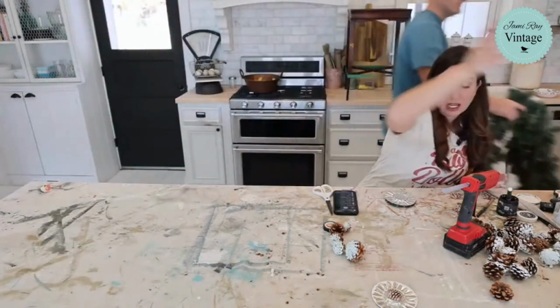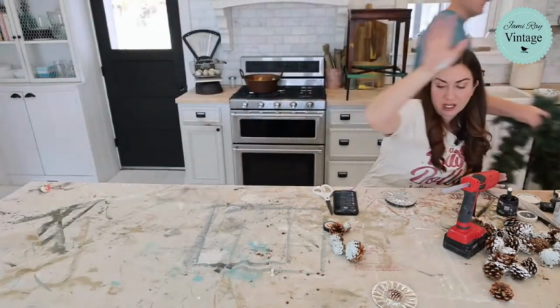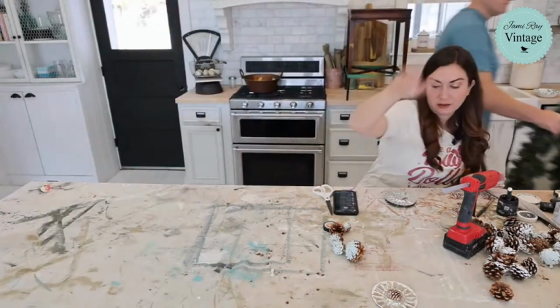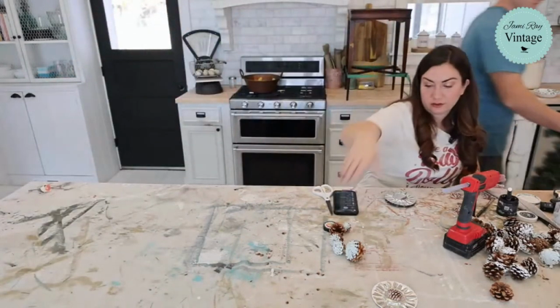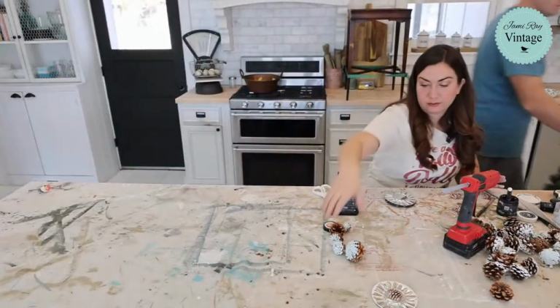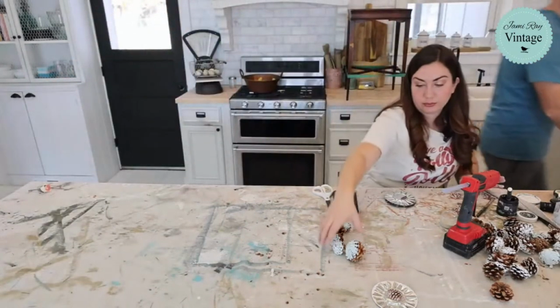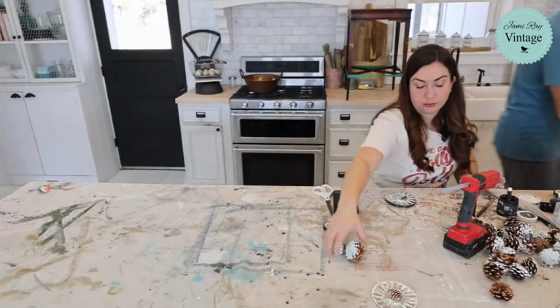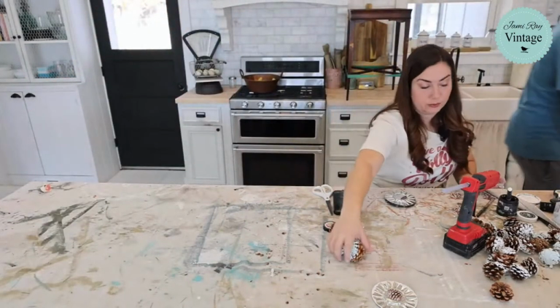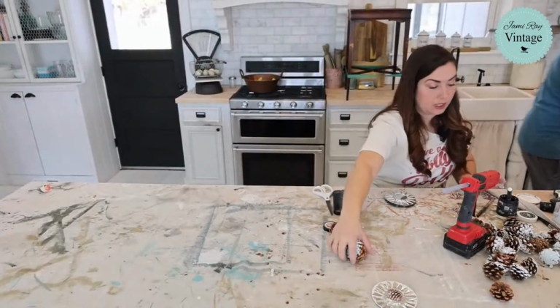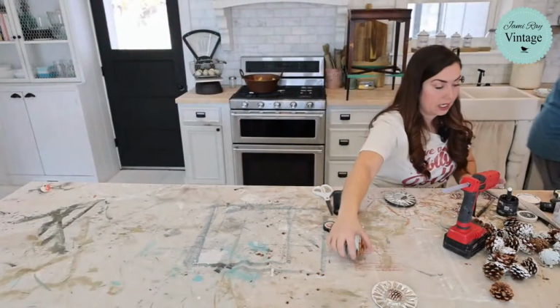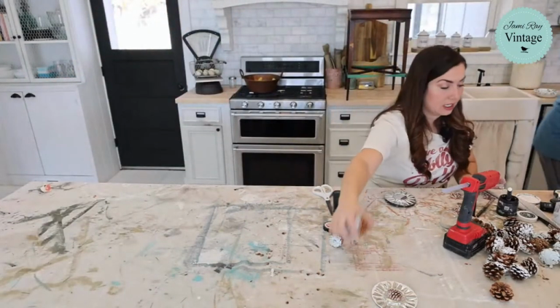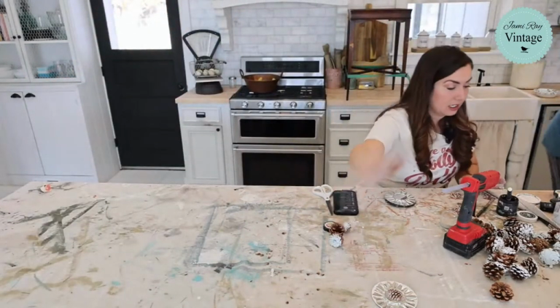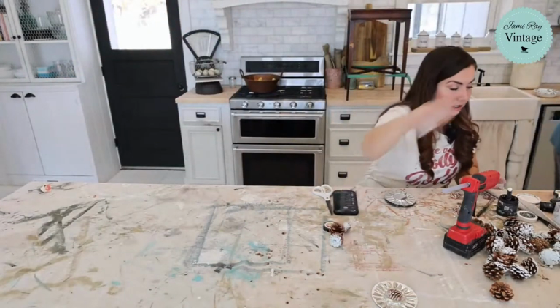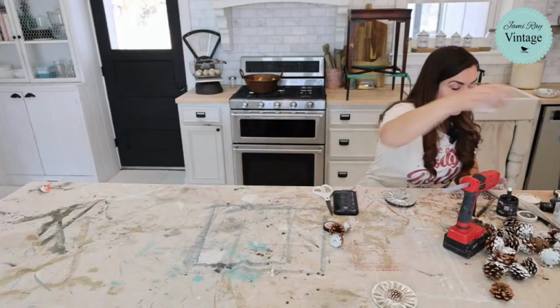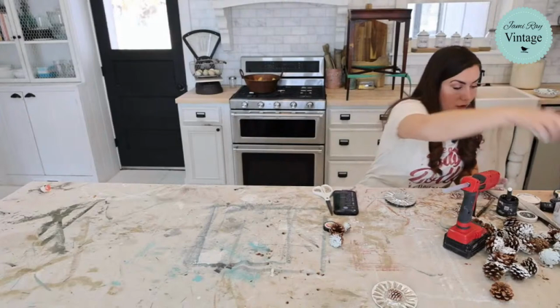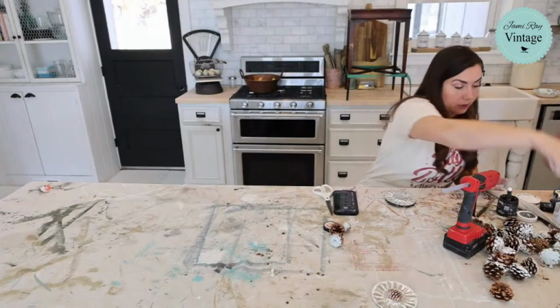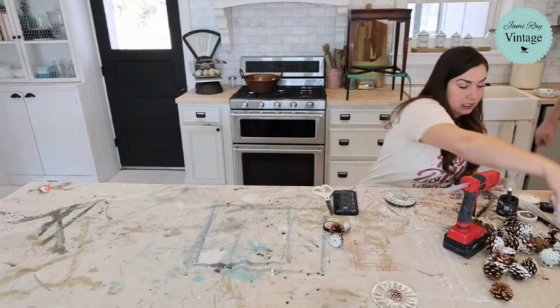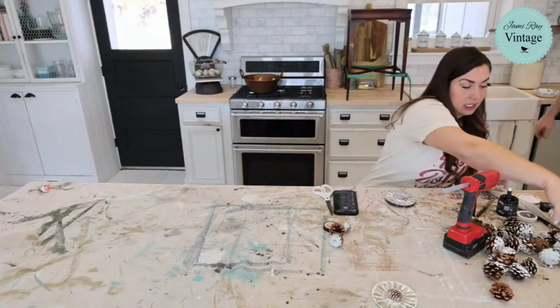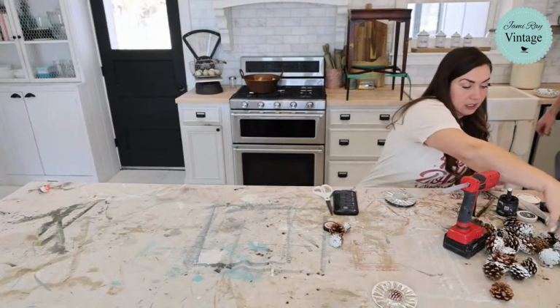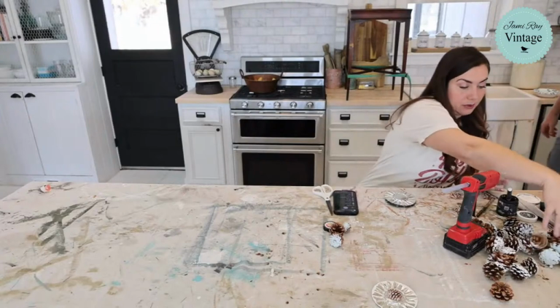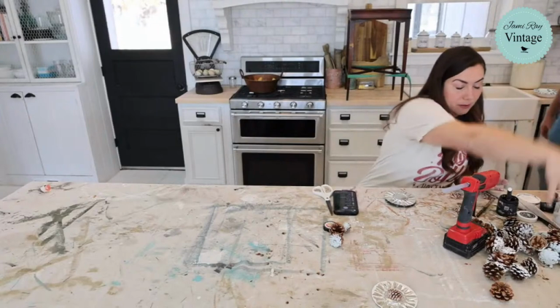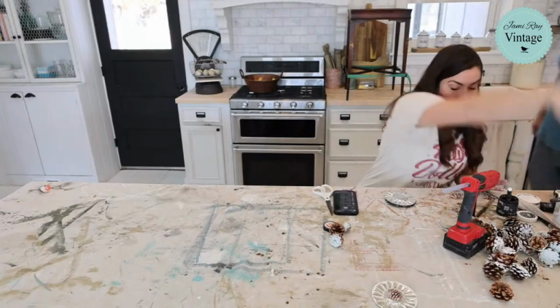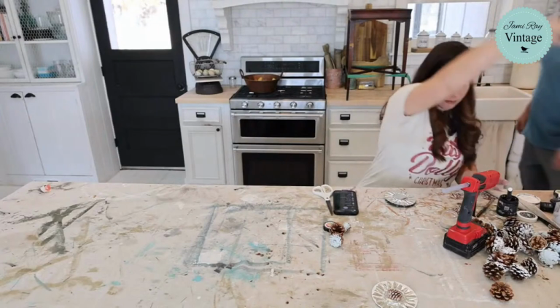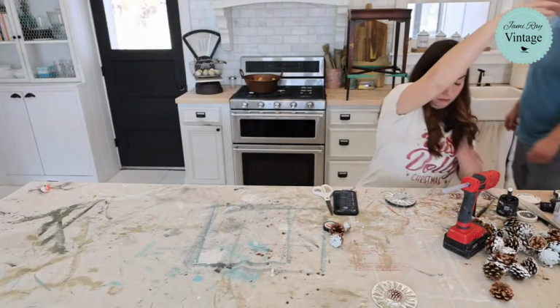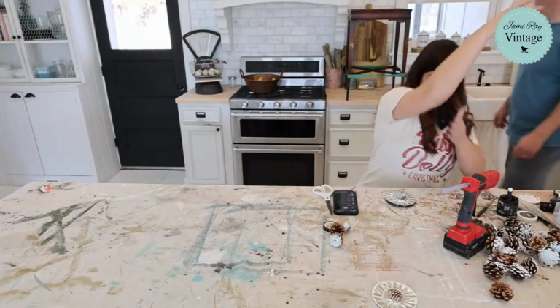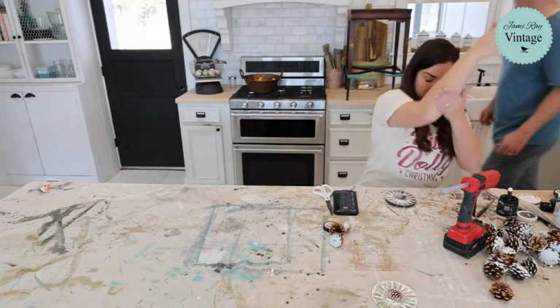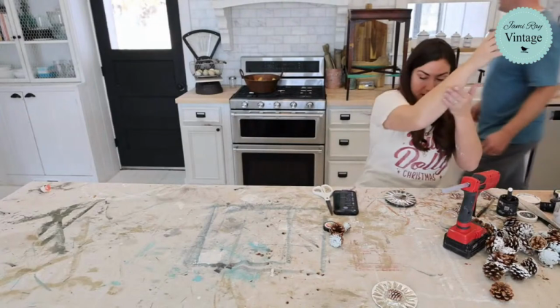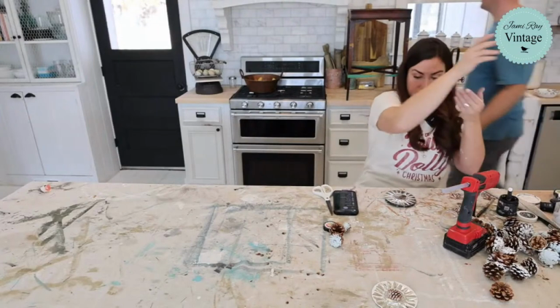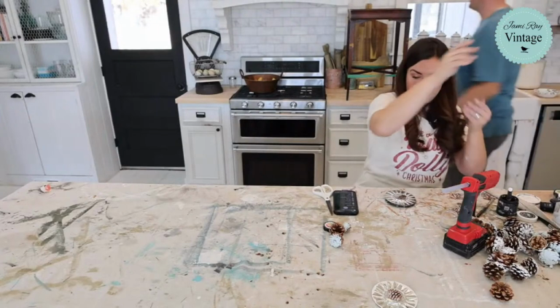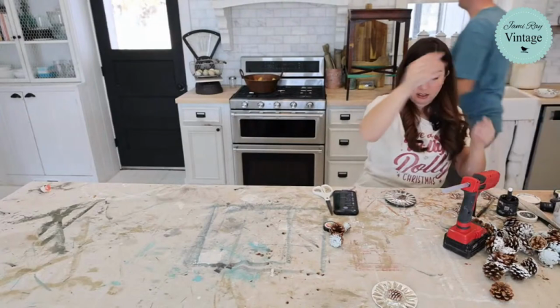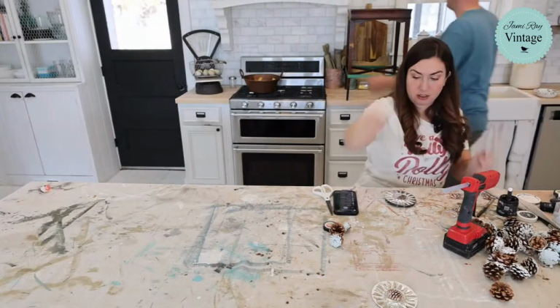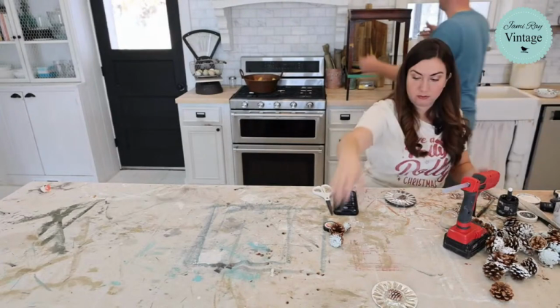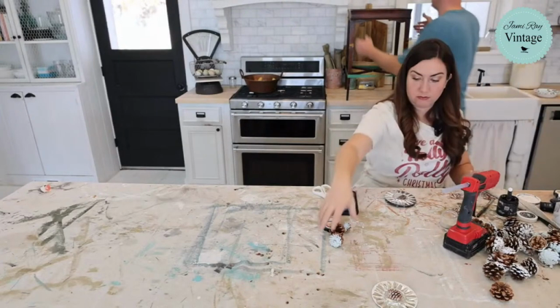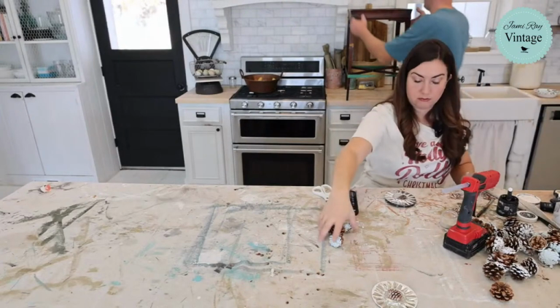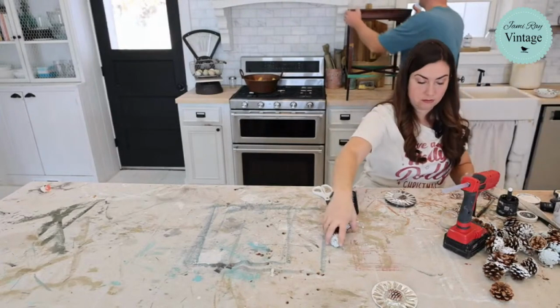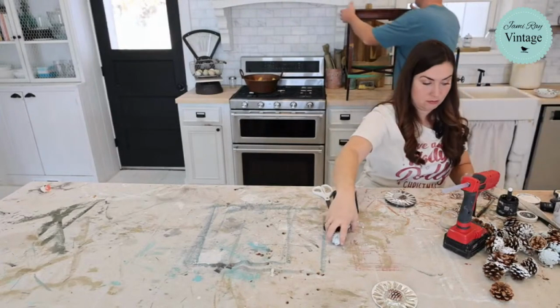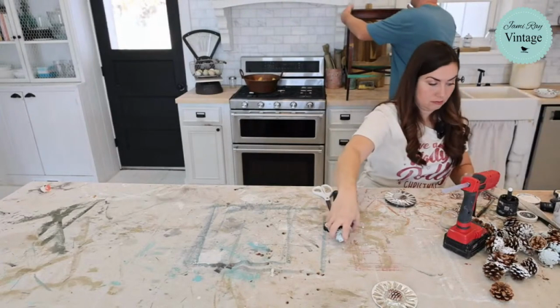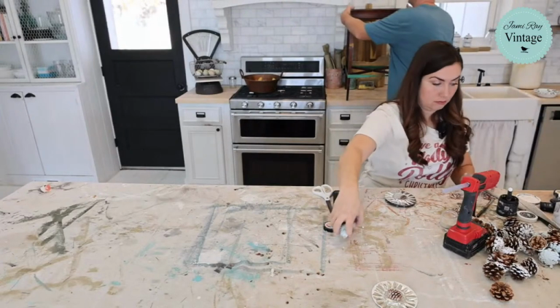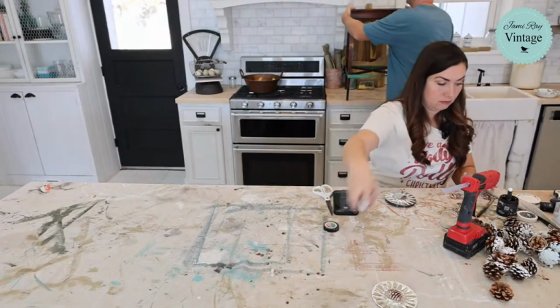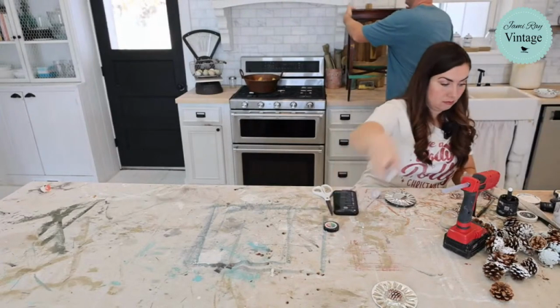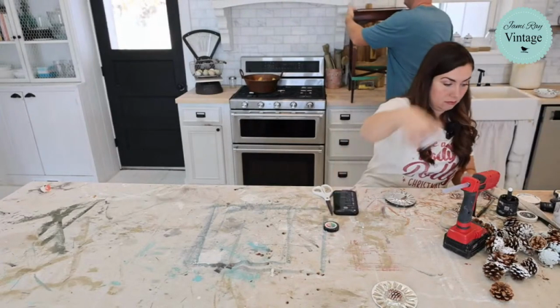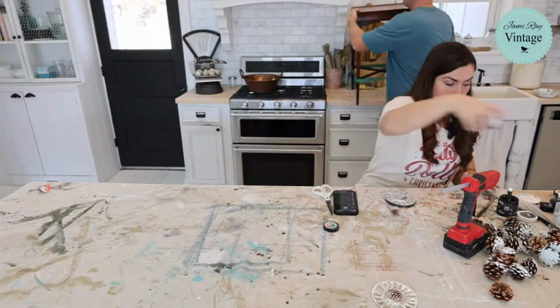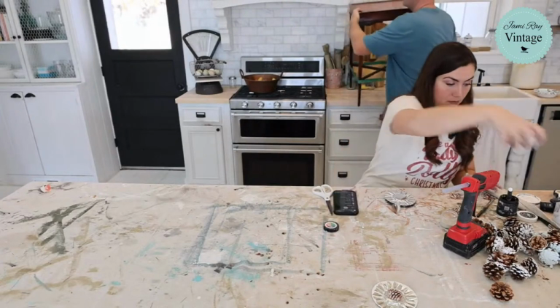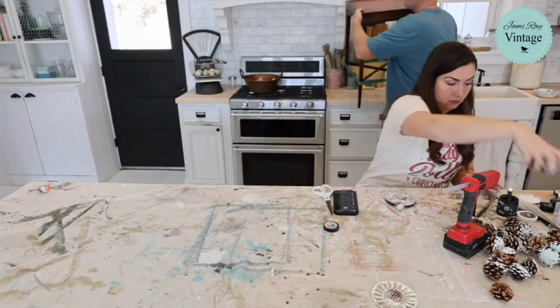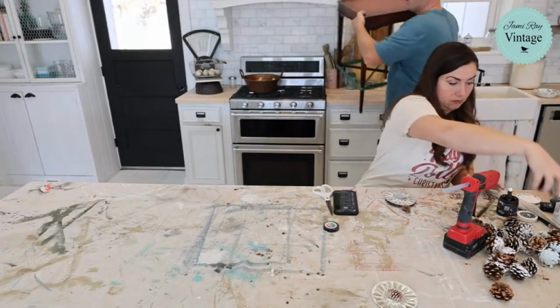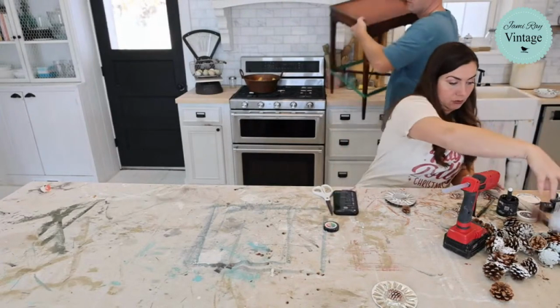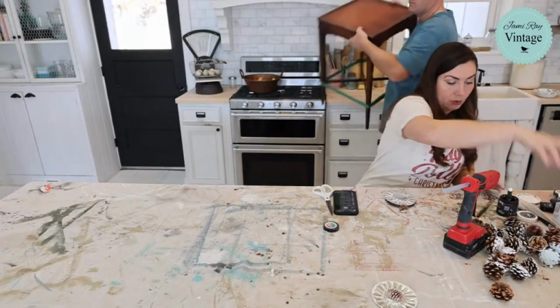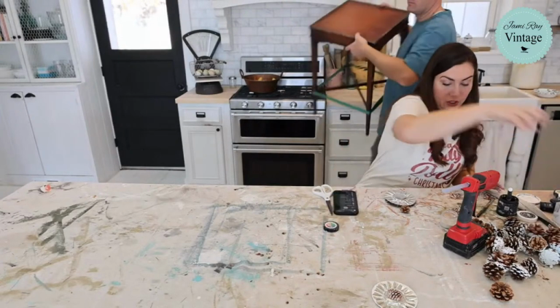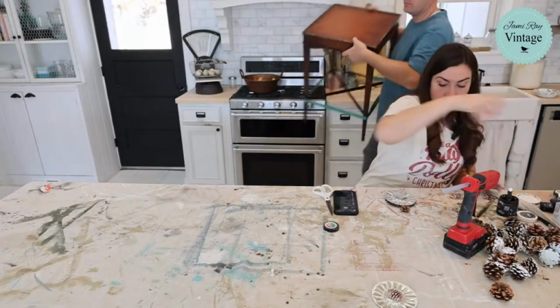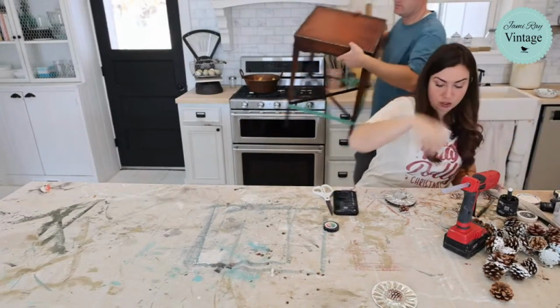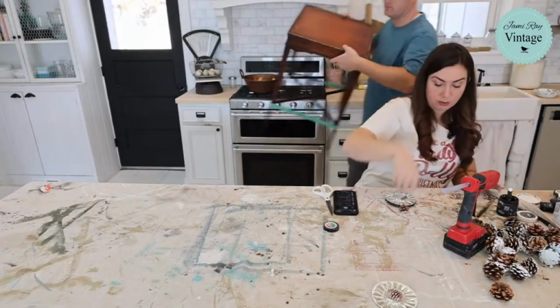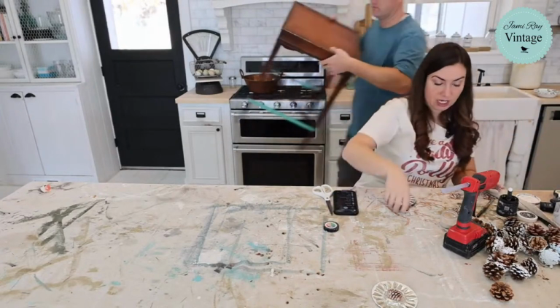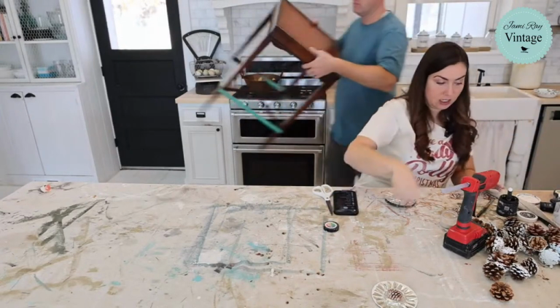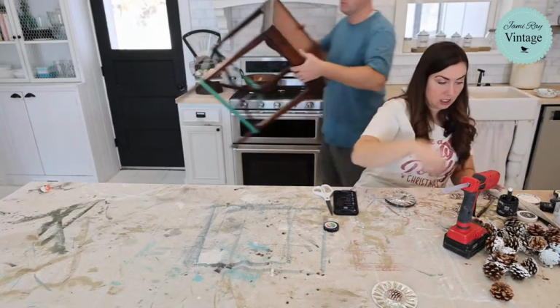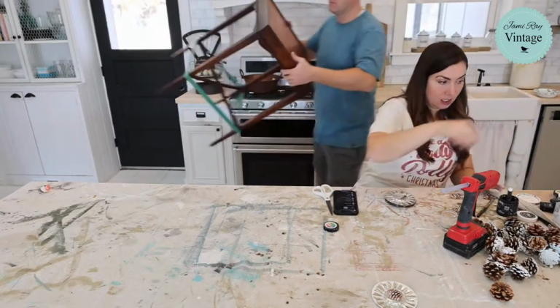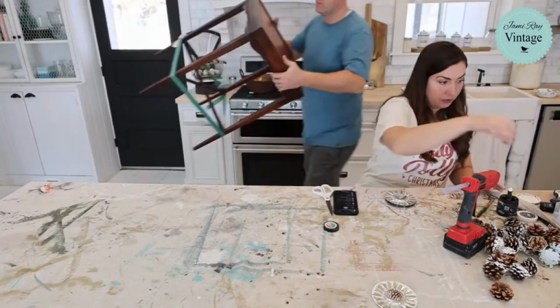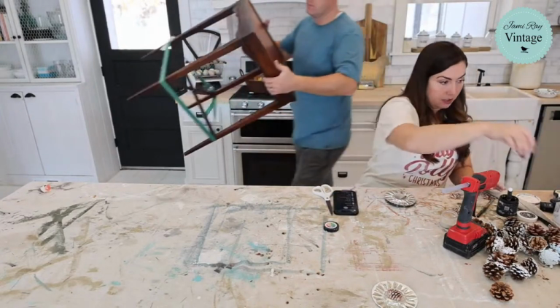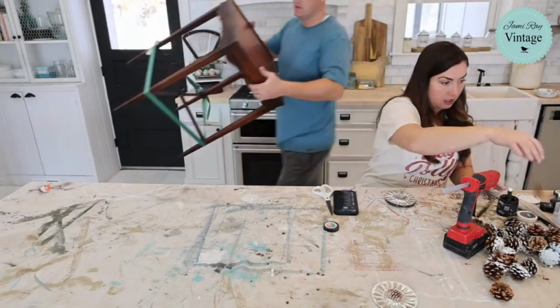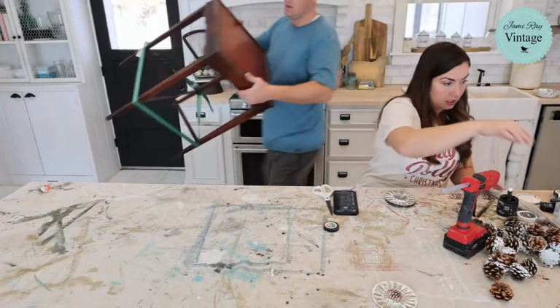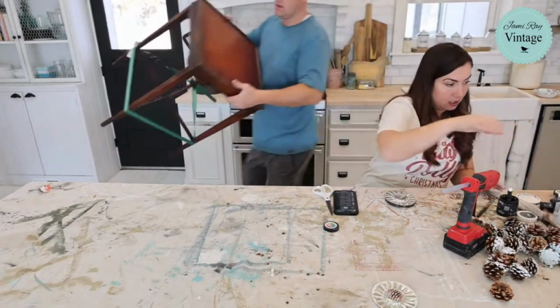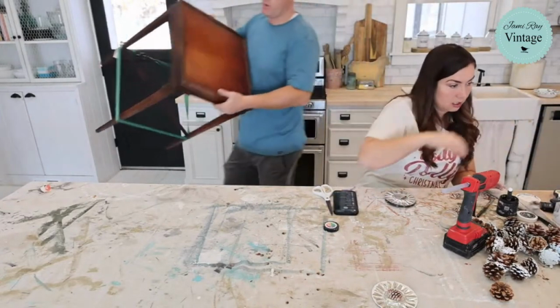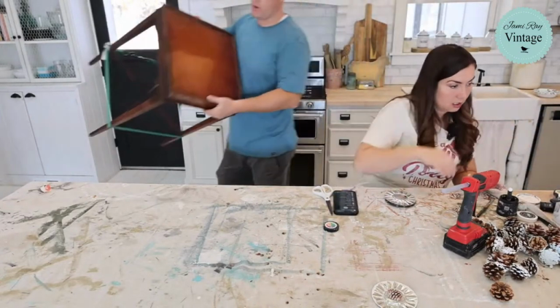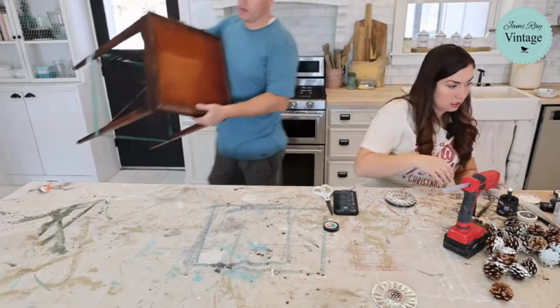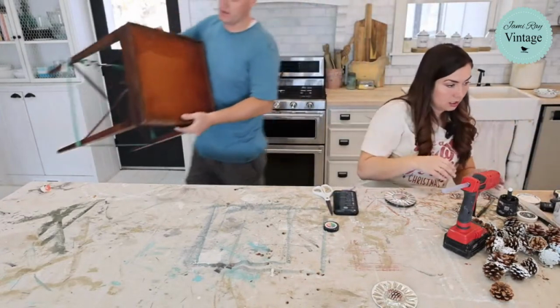I can get the gluing done in probably 10 minutes. What should I paint the top? That's the question. What color? It said finish the garland.